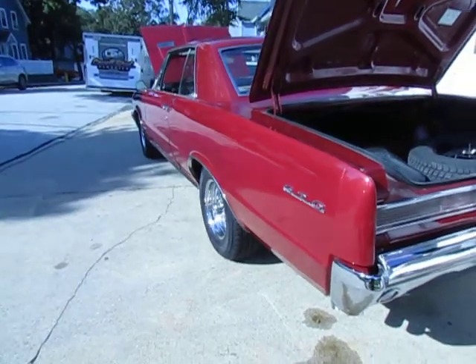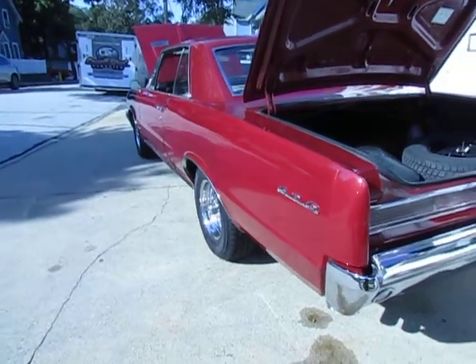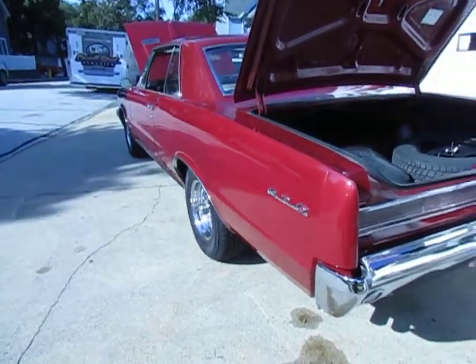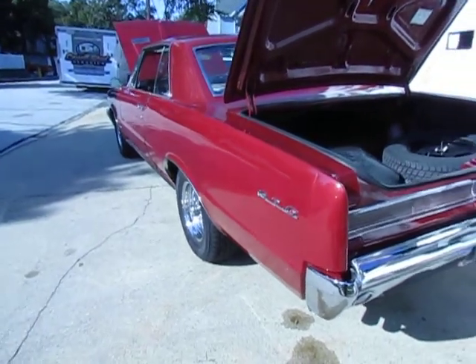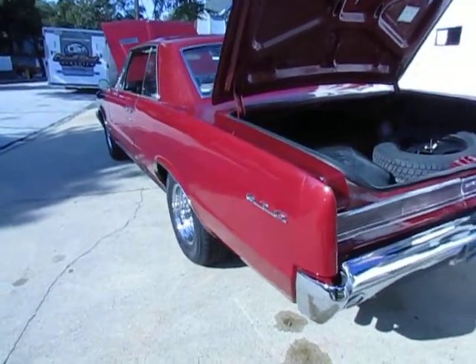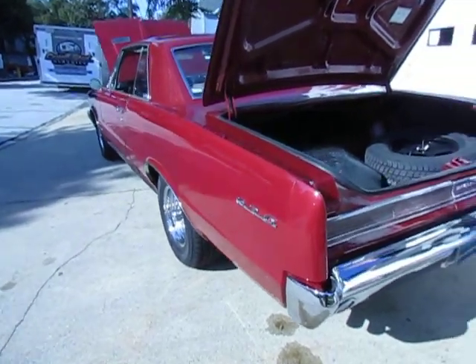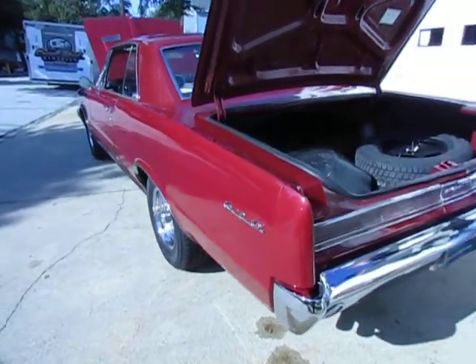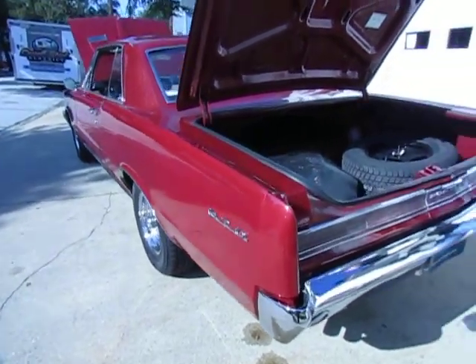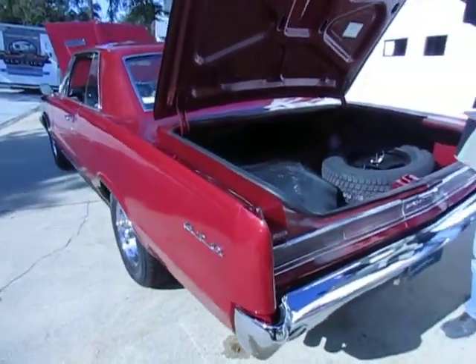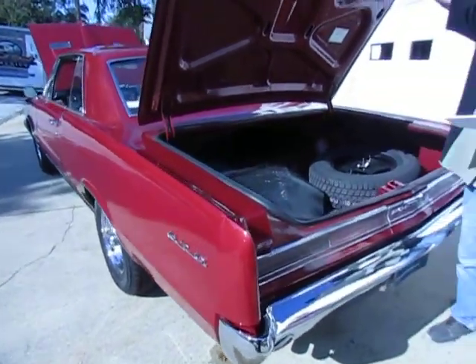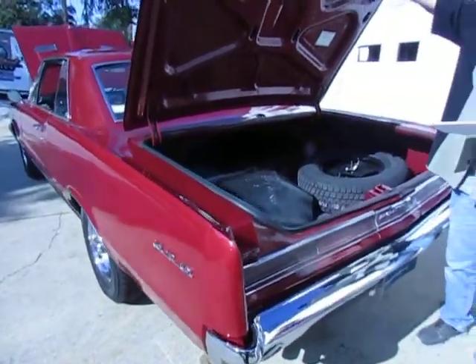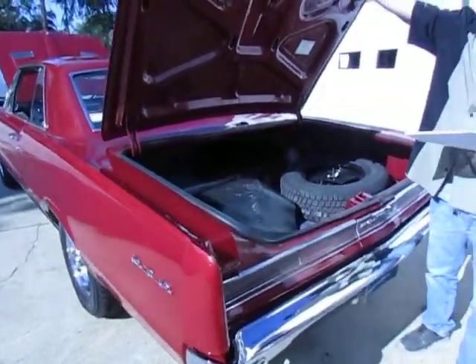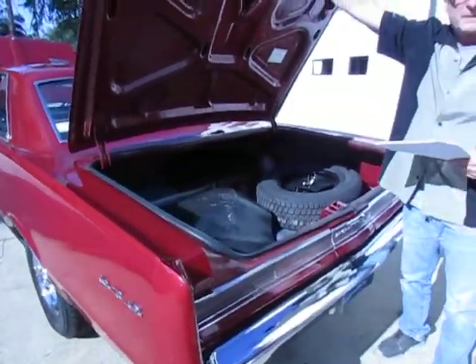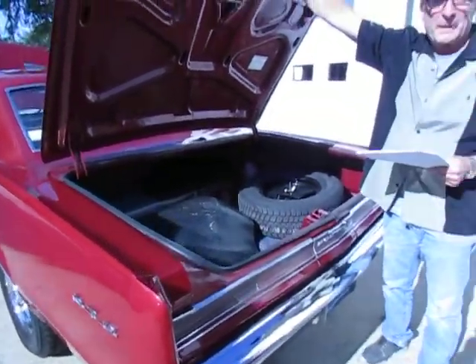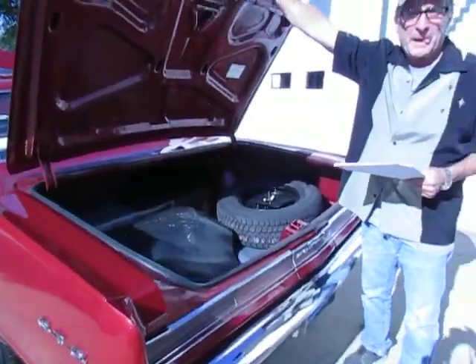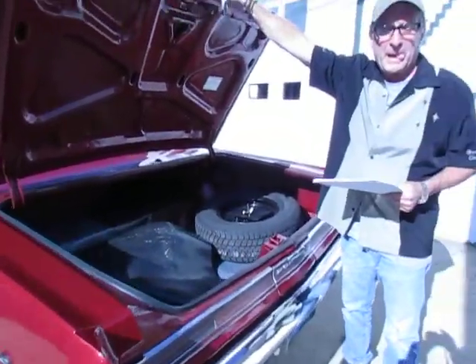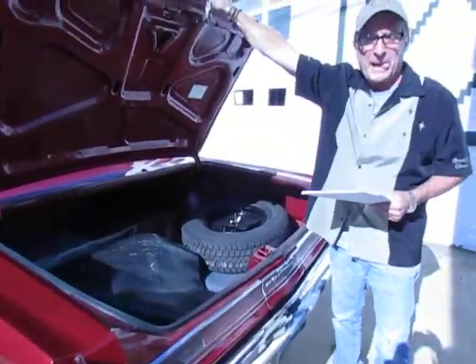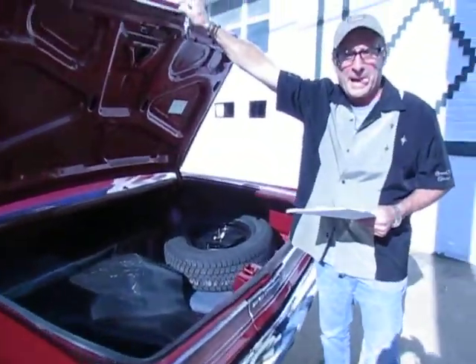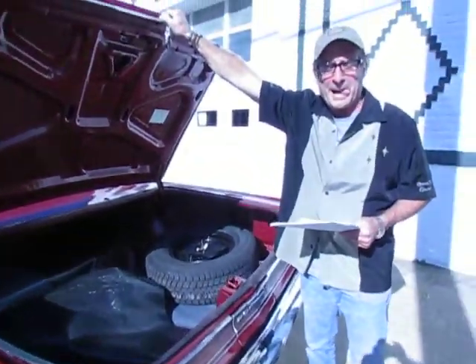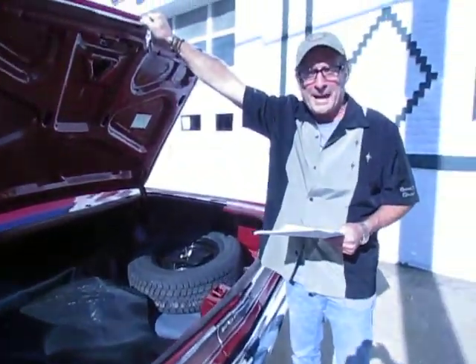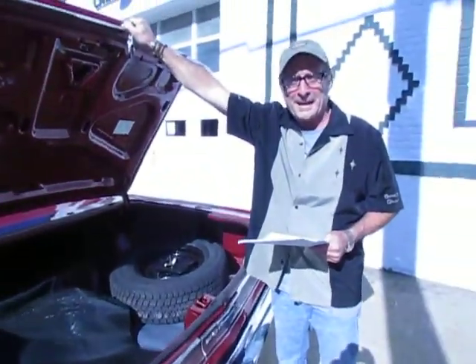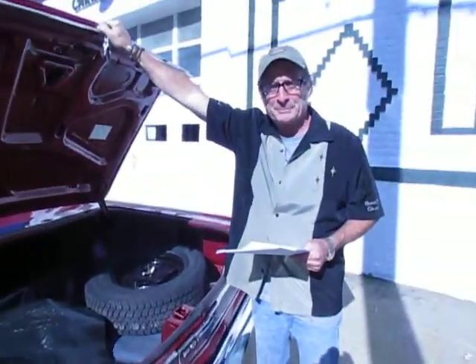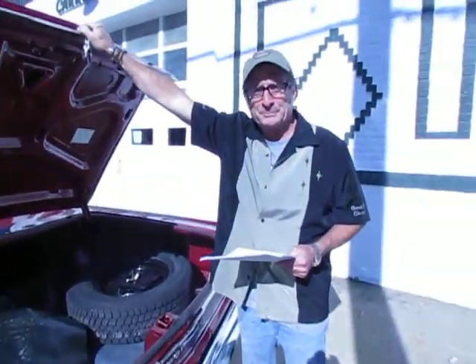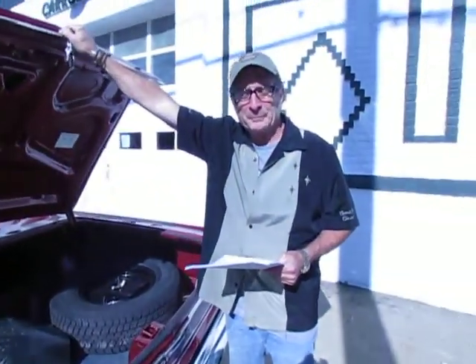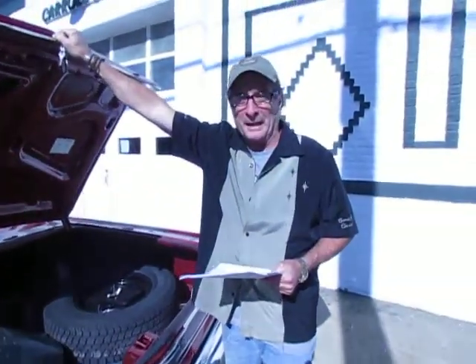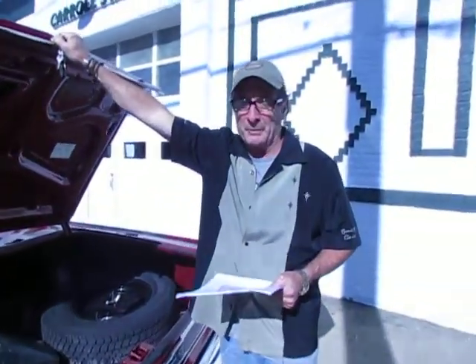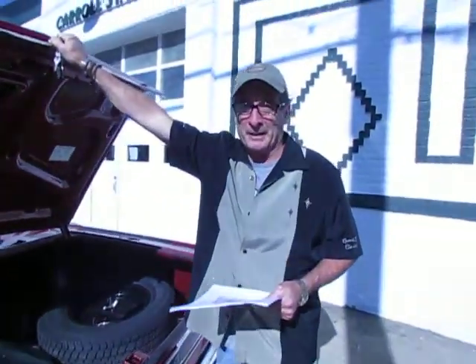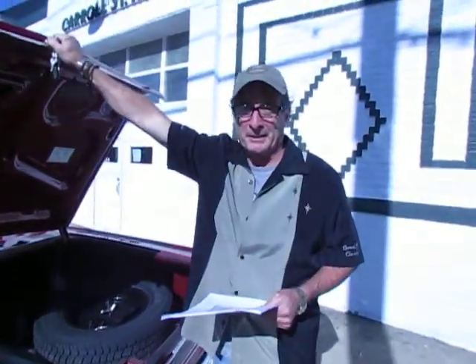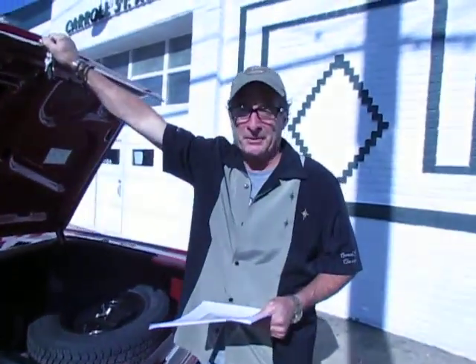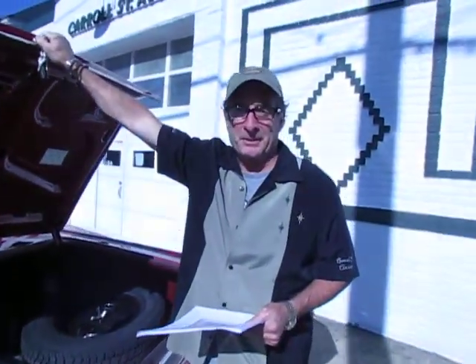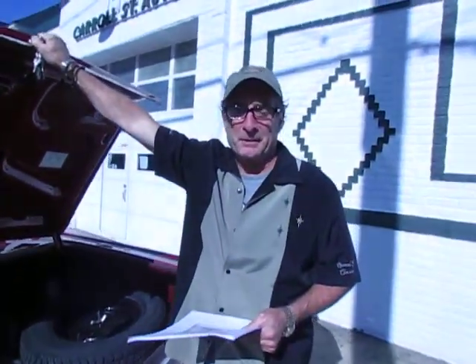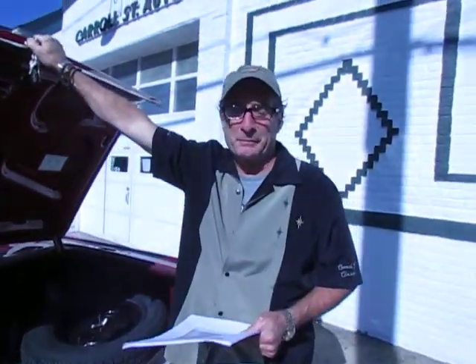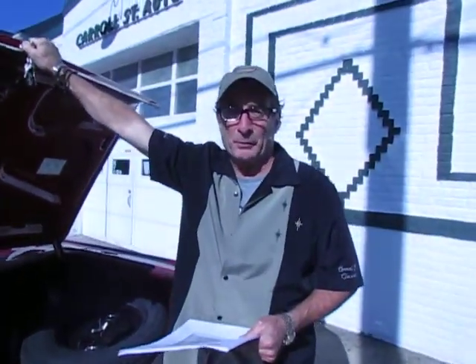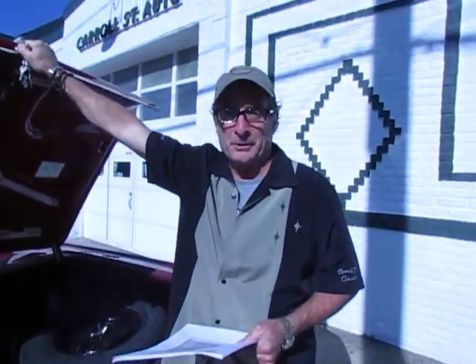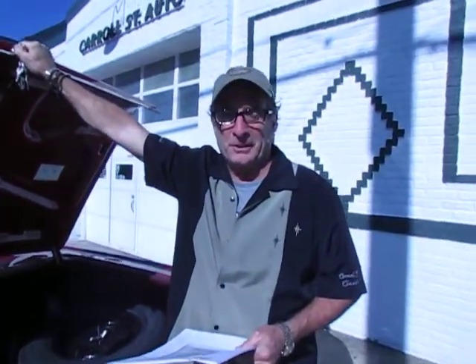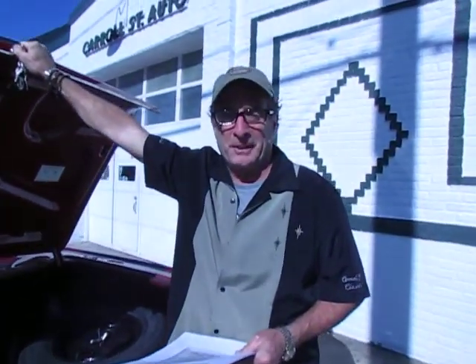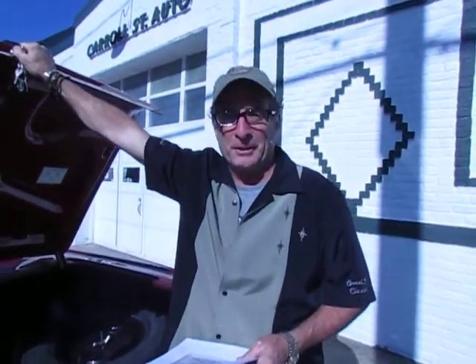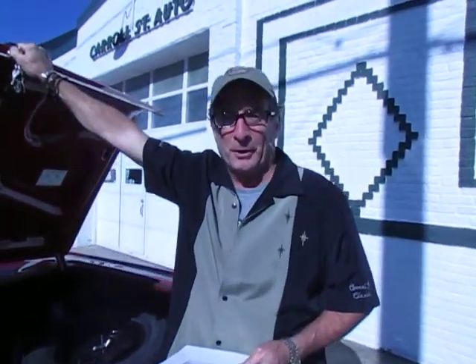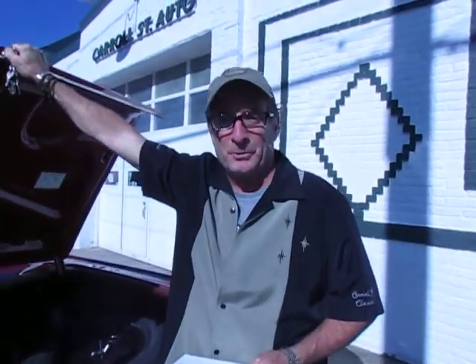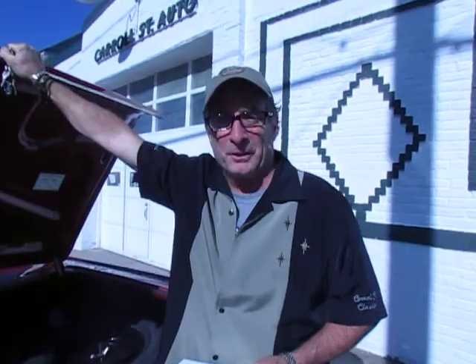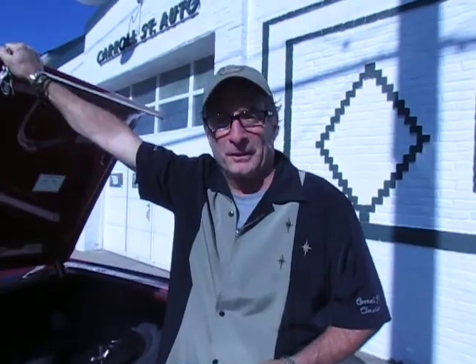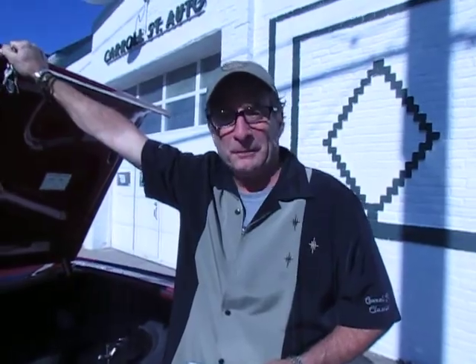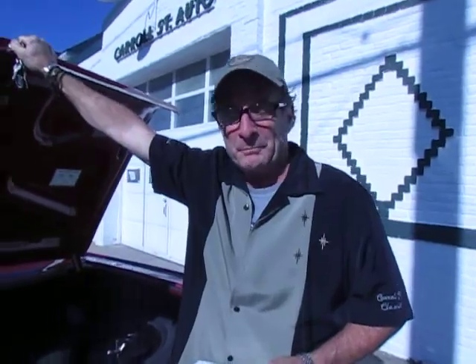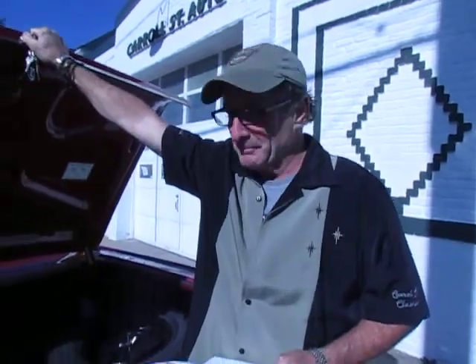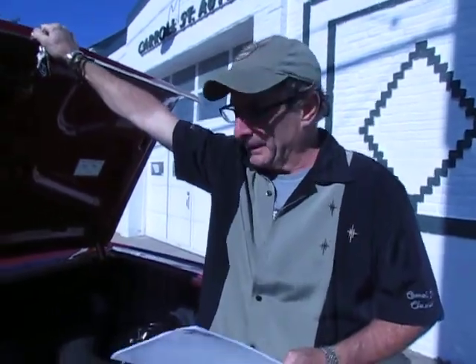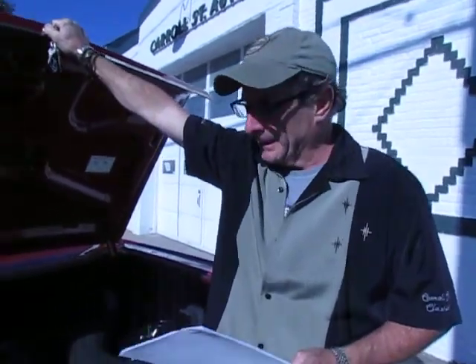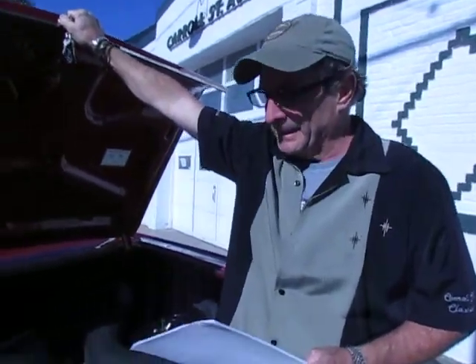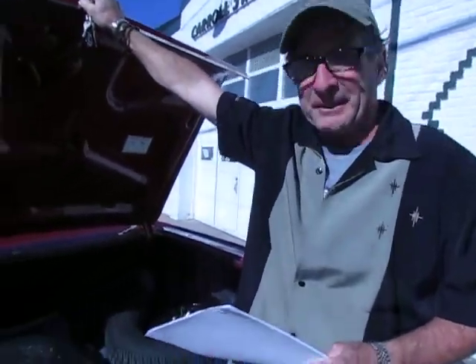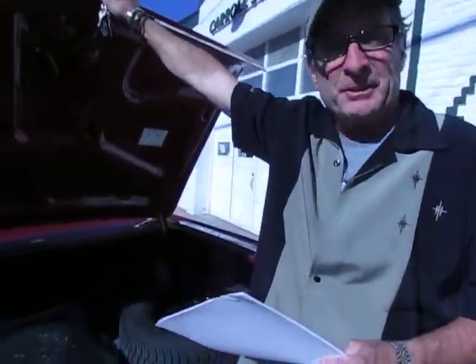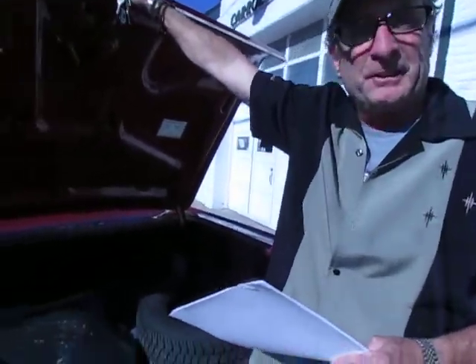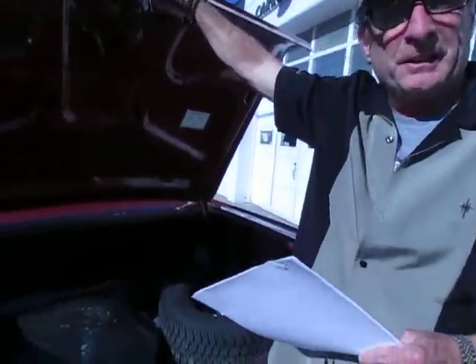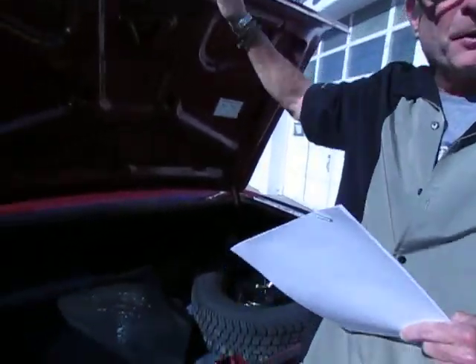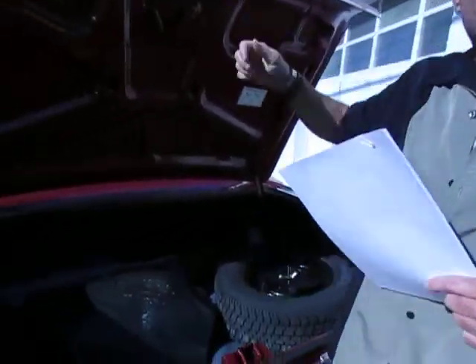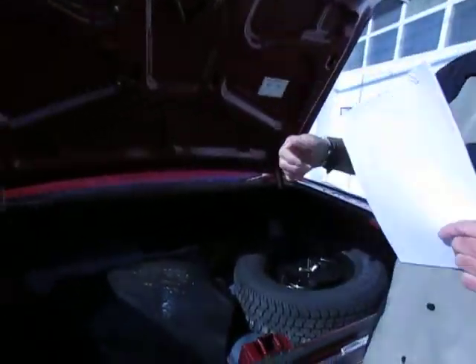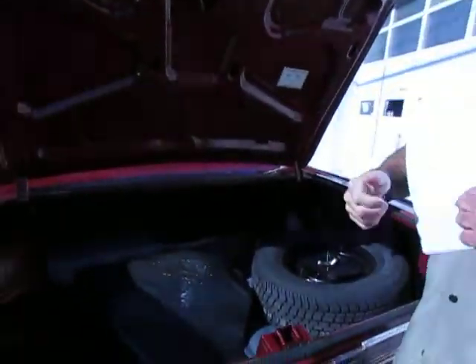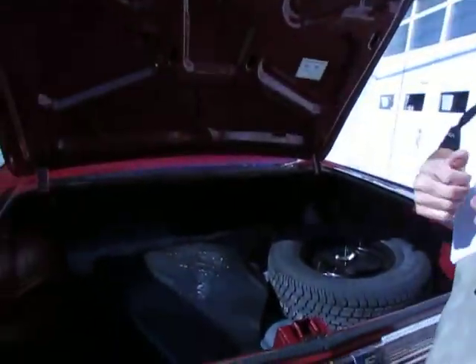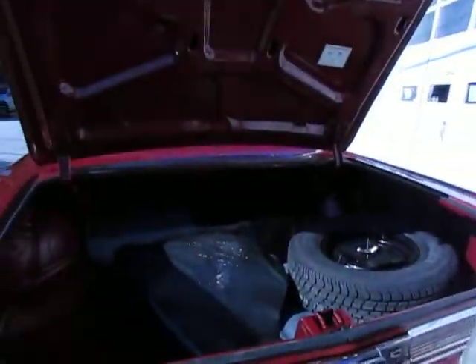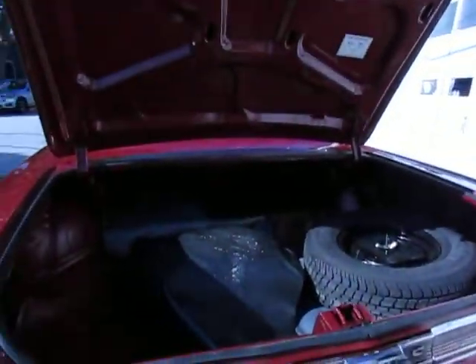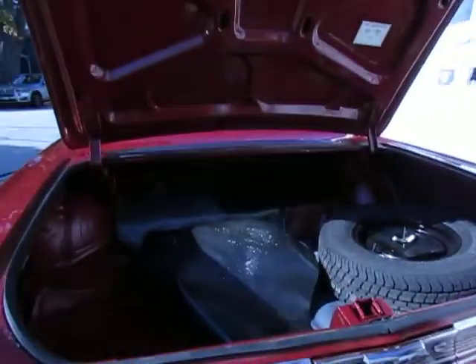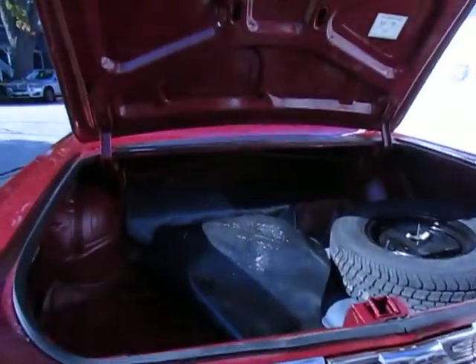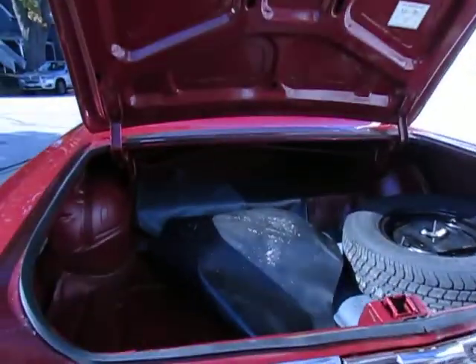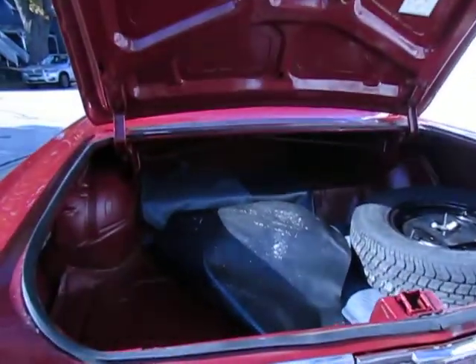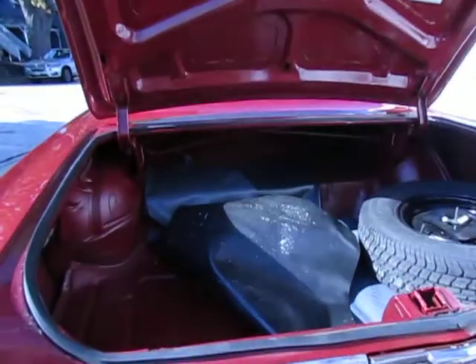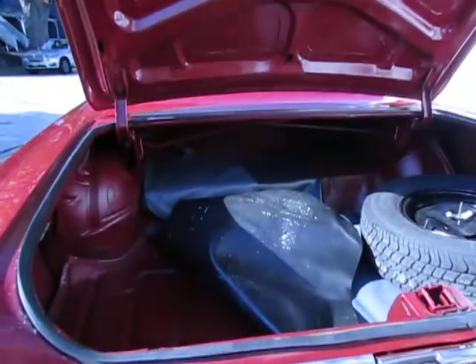Wow Roland, this is really cool, what do we got? Yeah, we got a '64 Pontiac GTO — the first American muscle car.